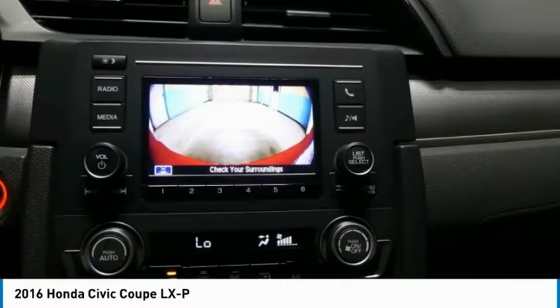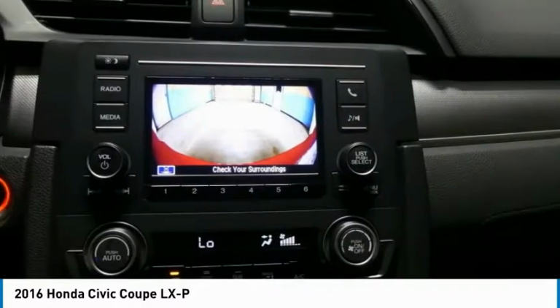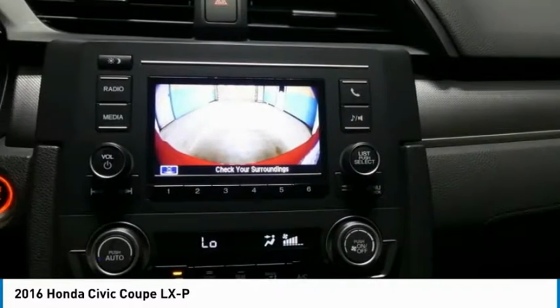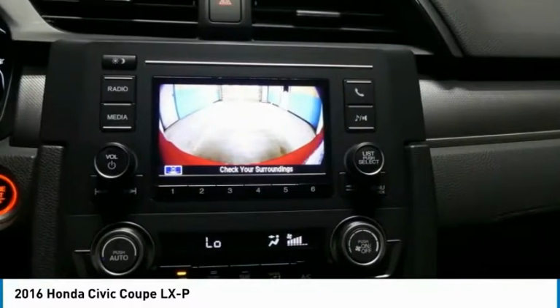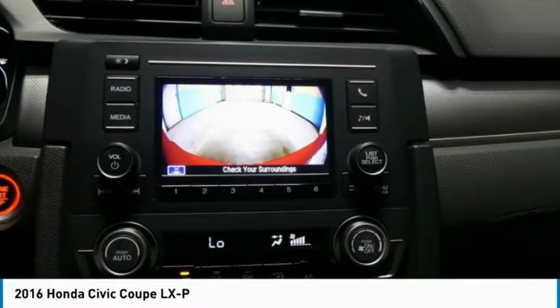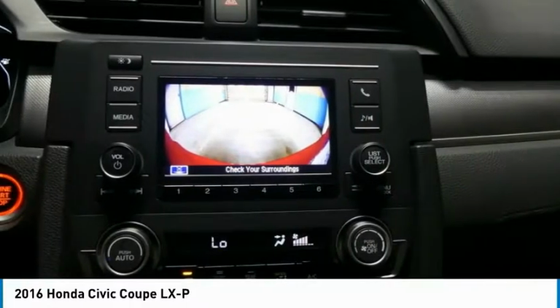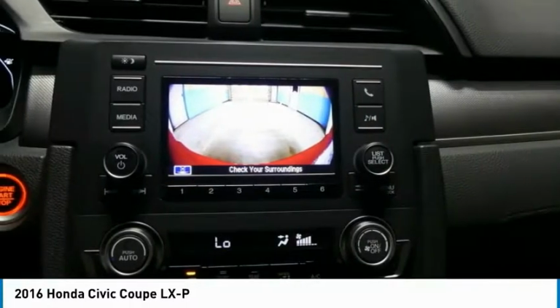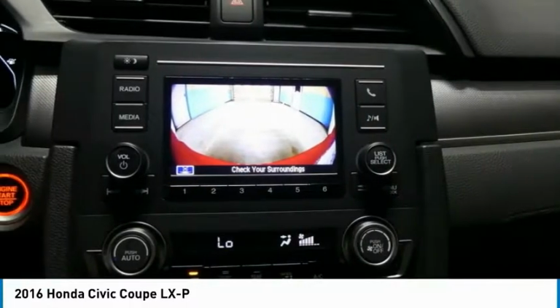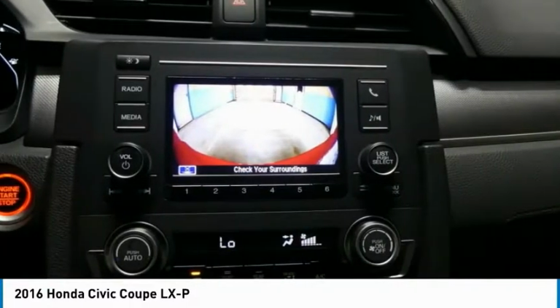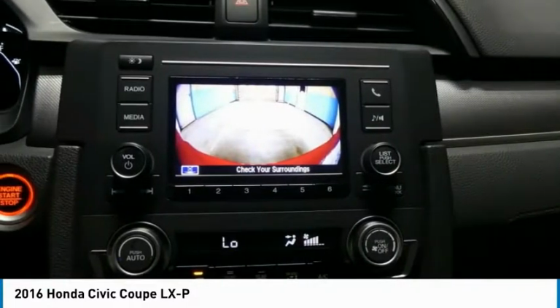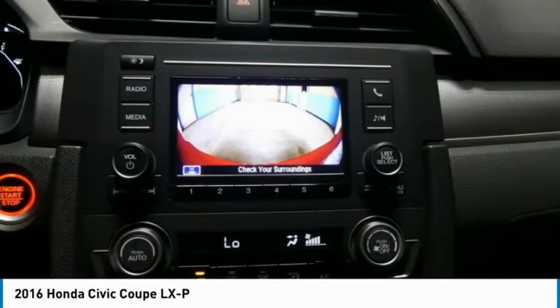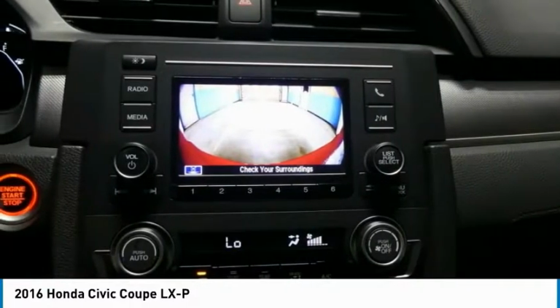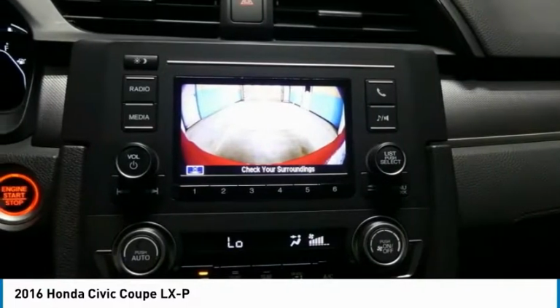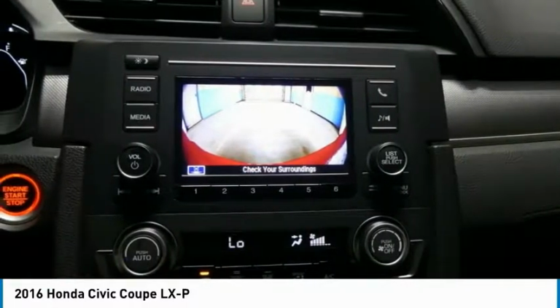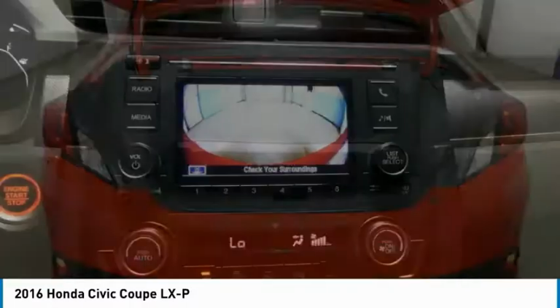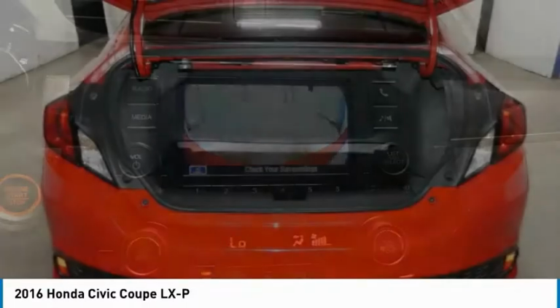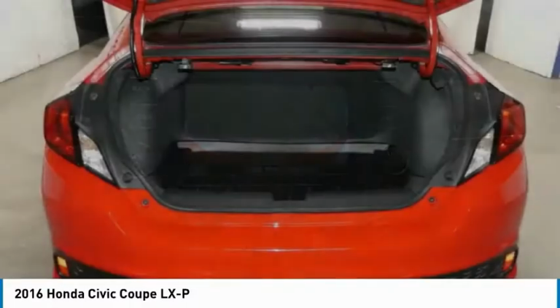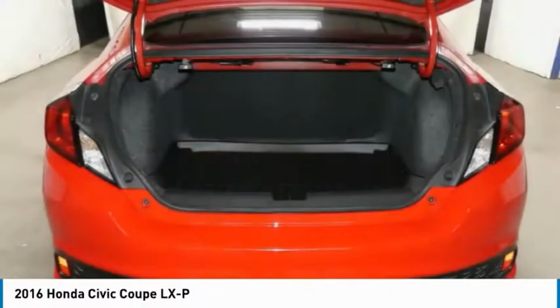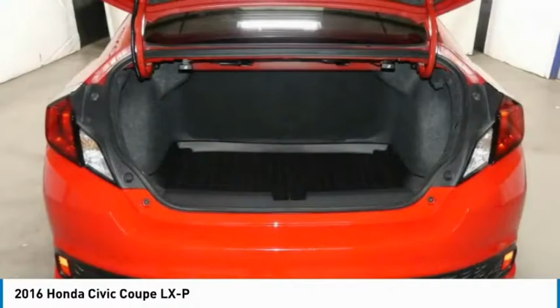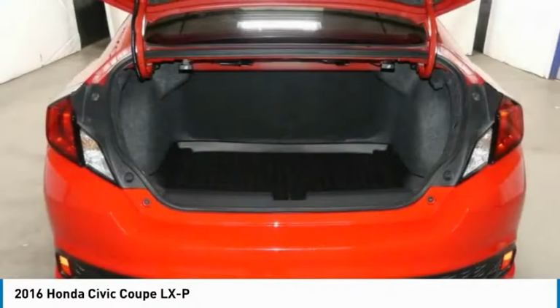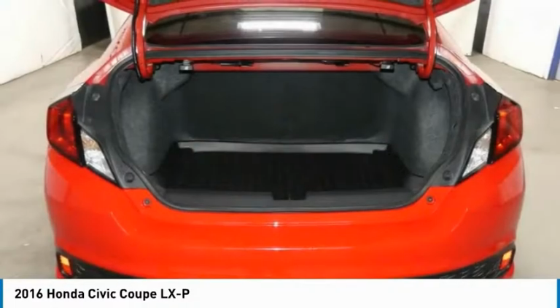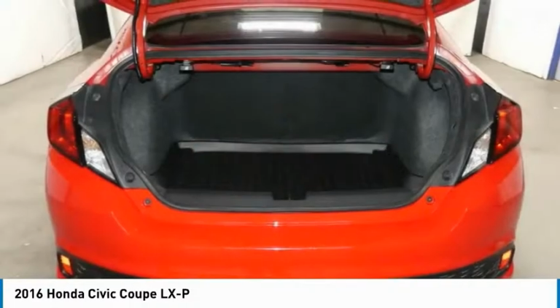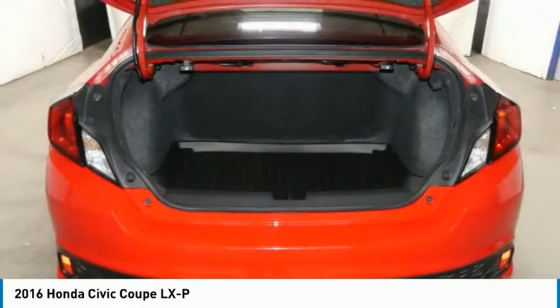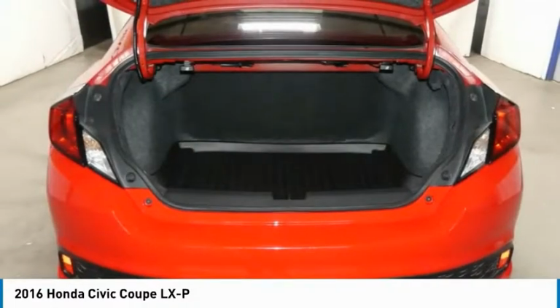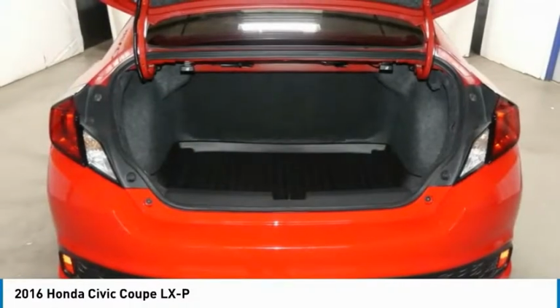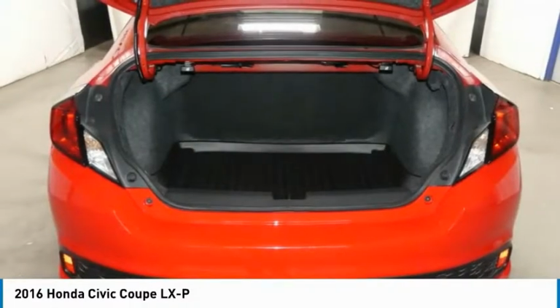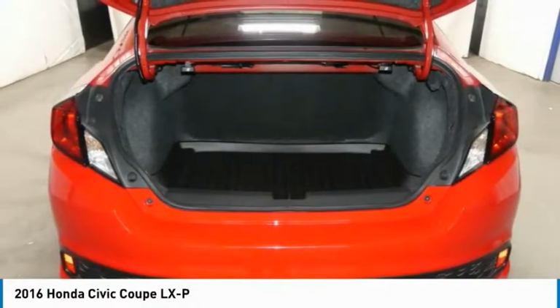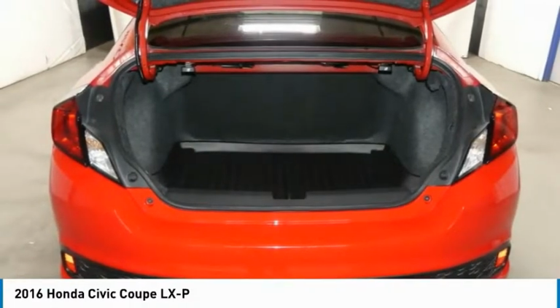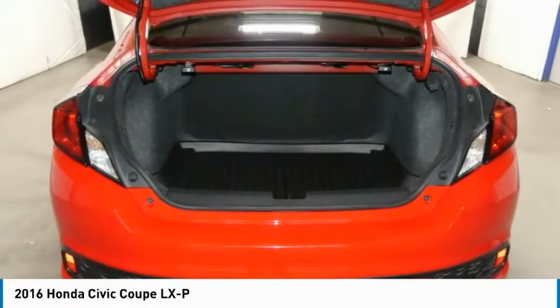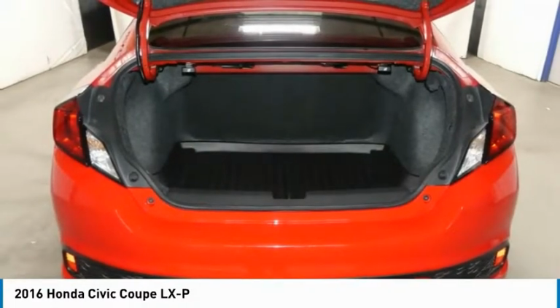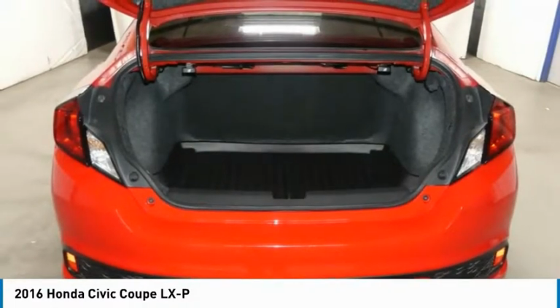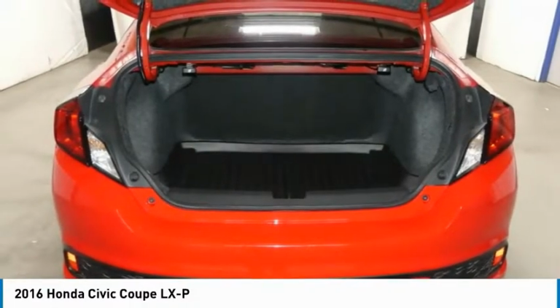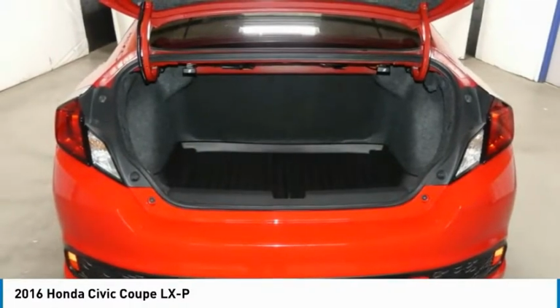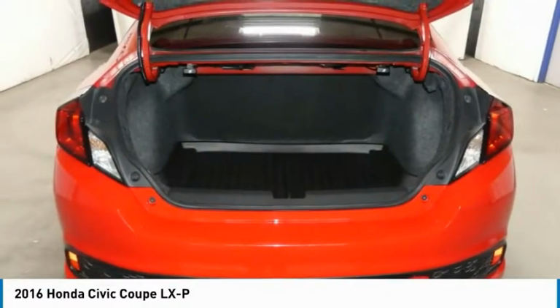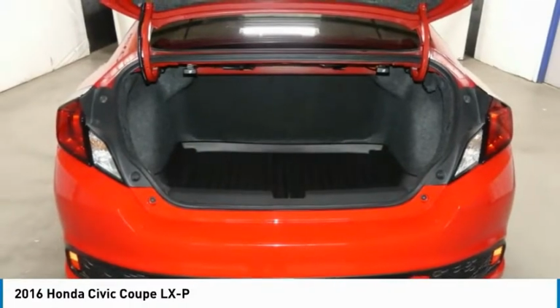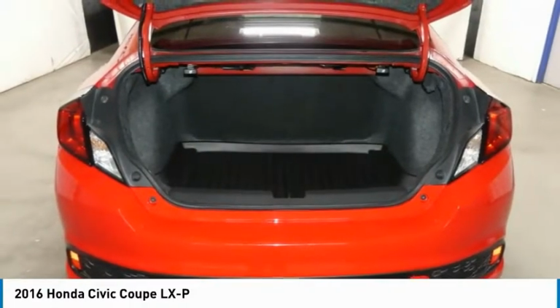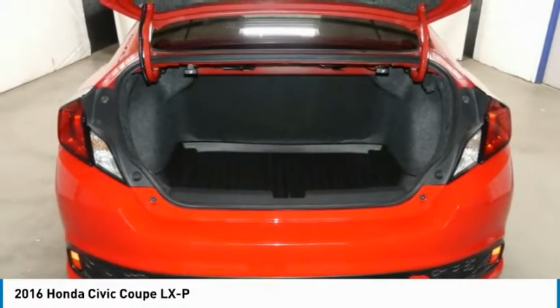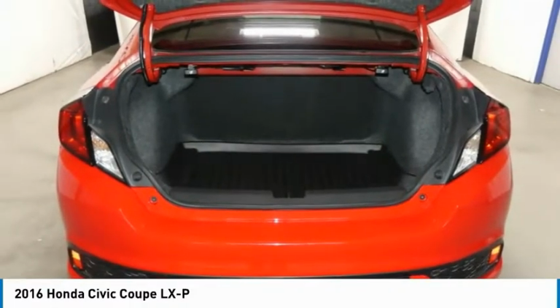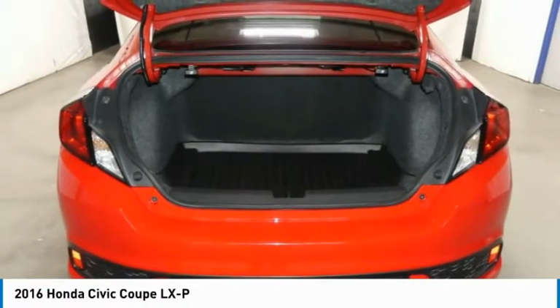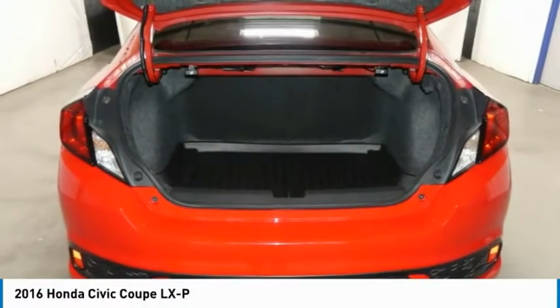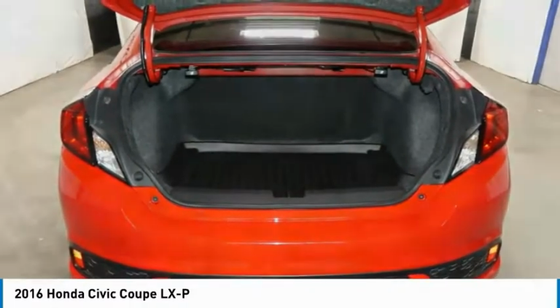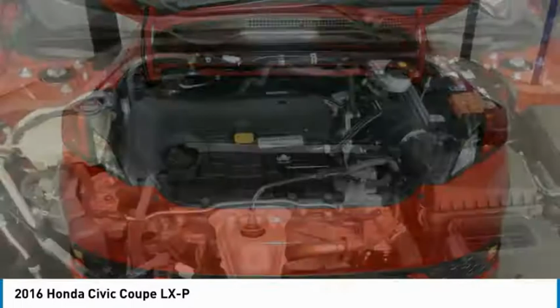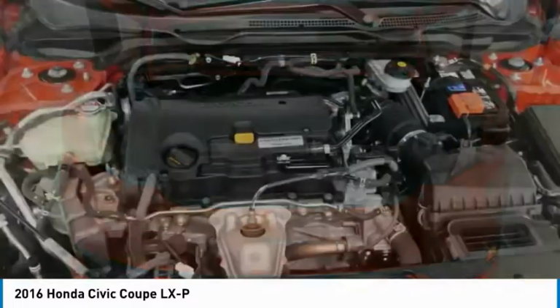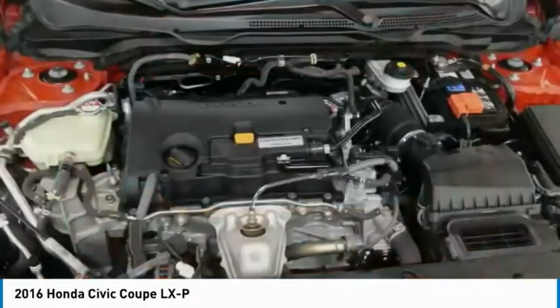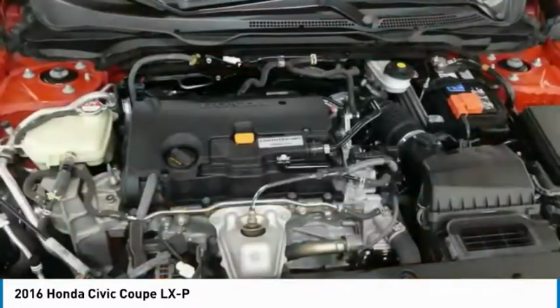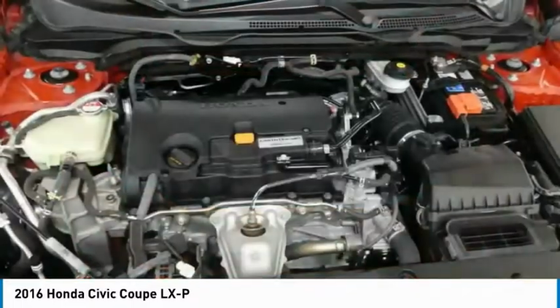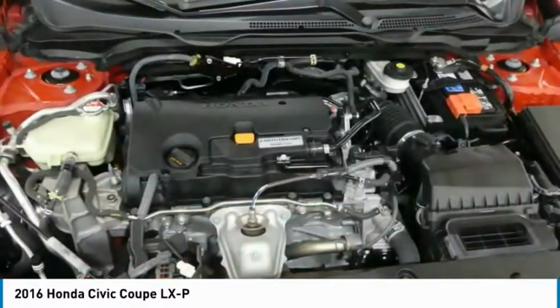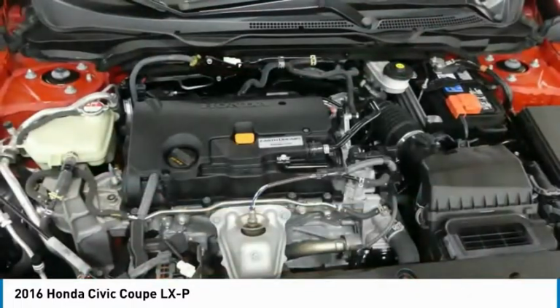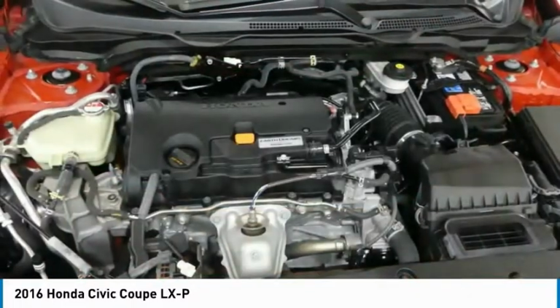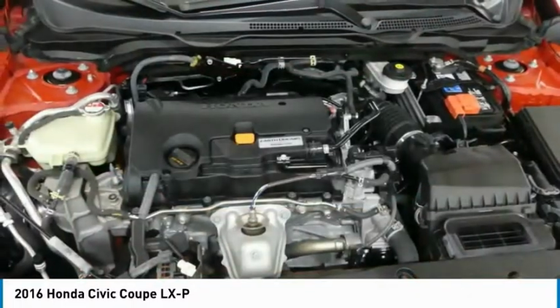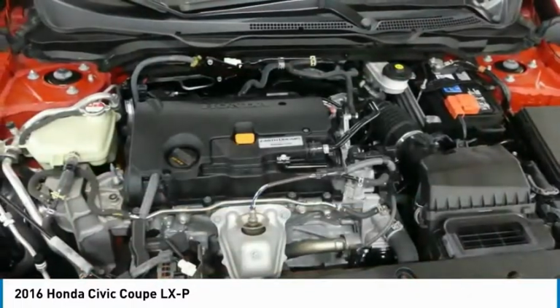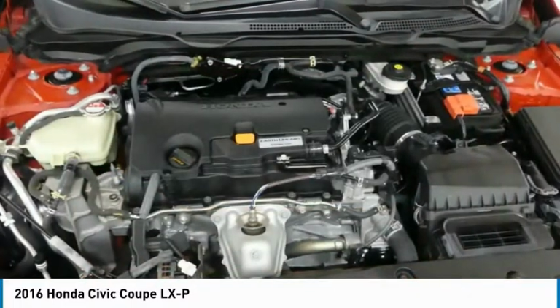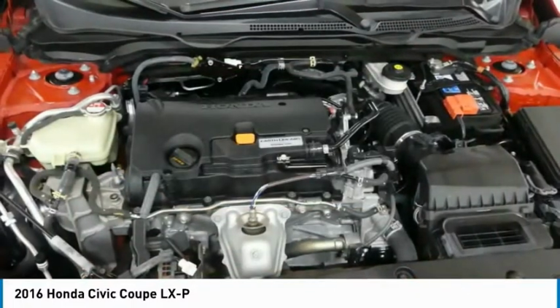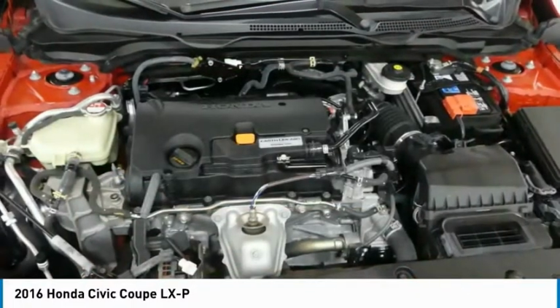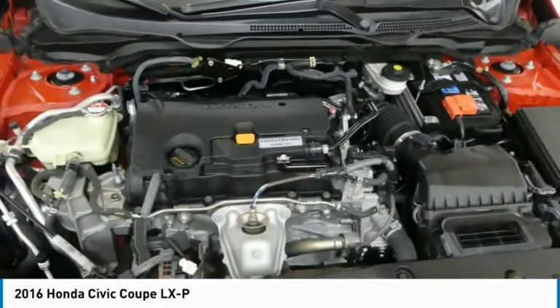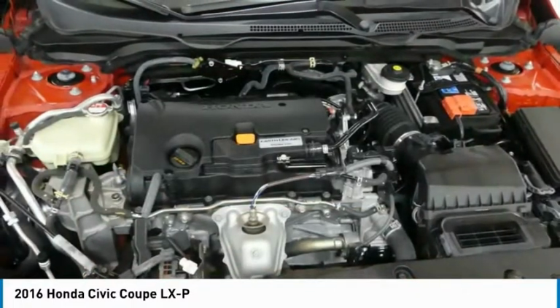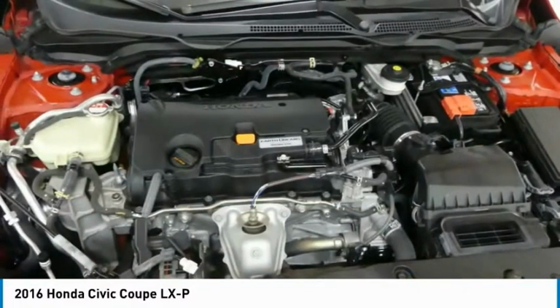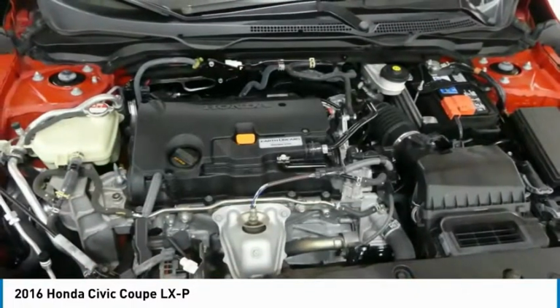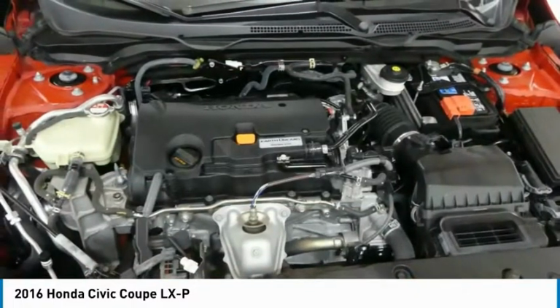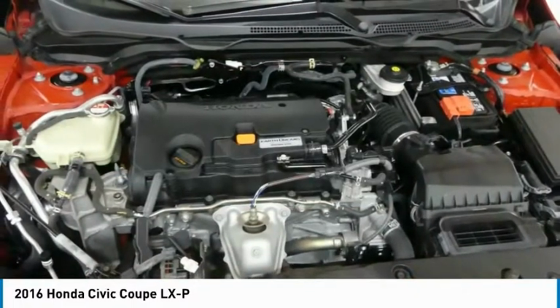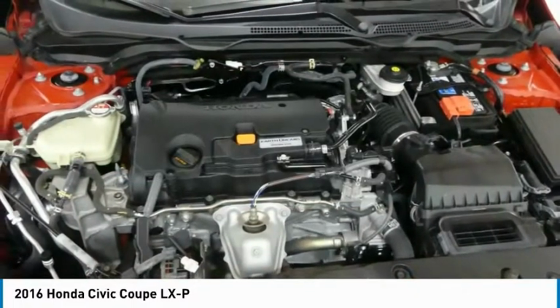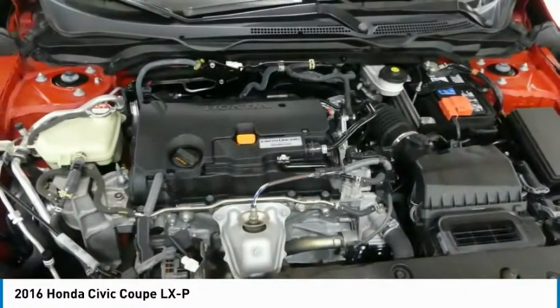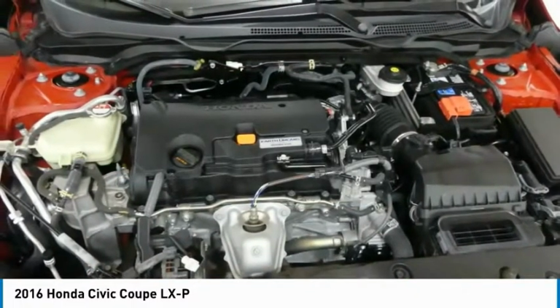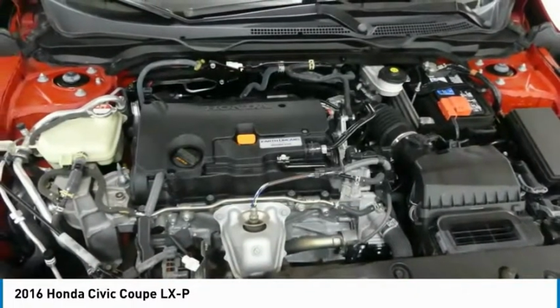Driver illuminated vanity mirror. Is love at first sight really possible? Let us know when you stop in.